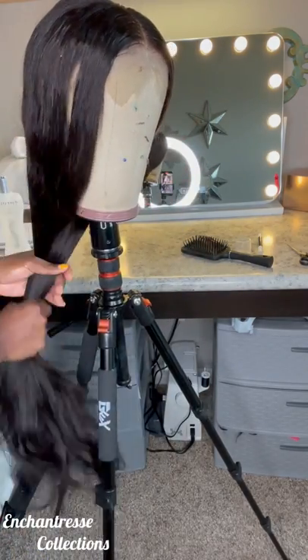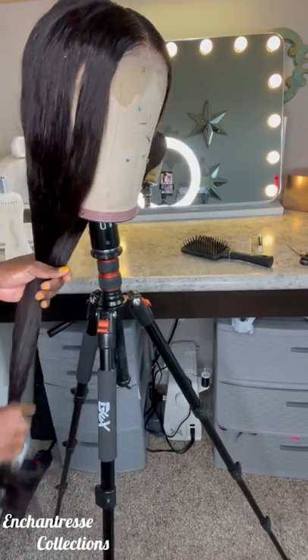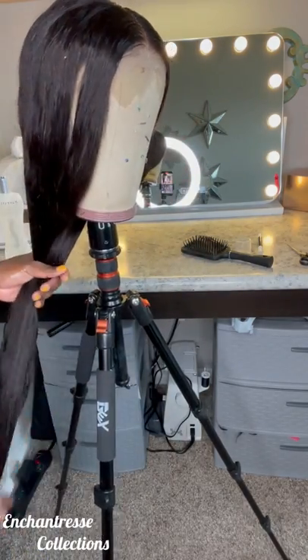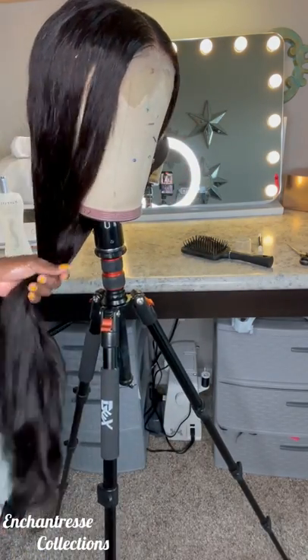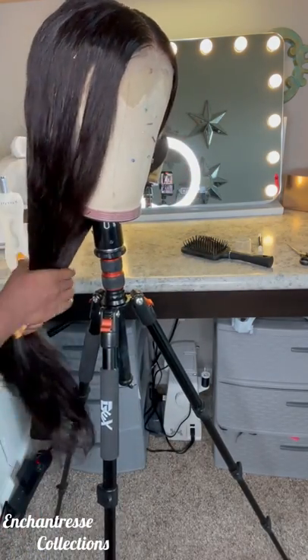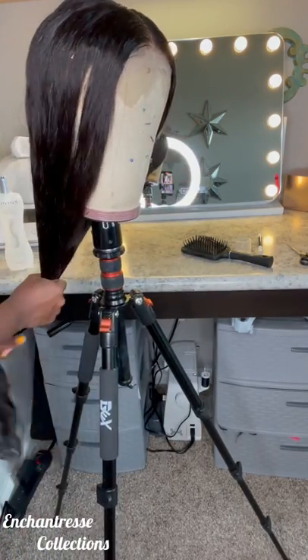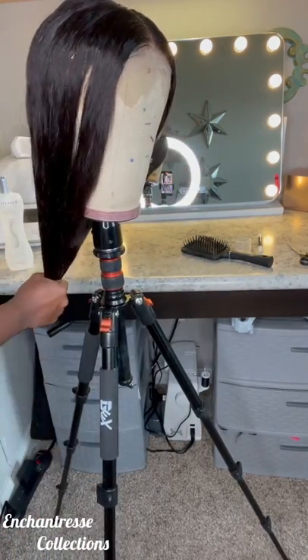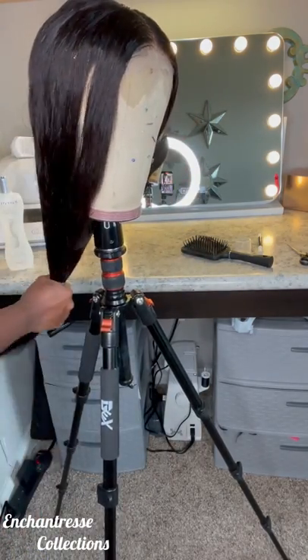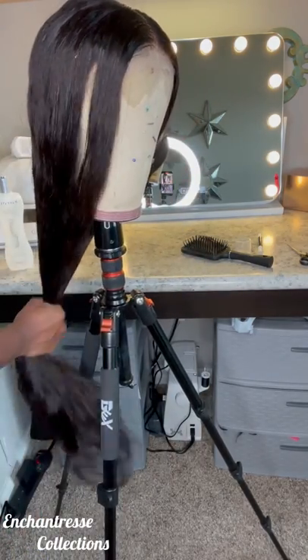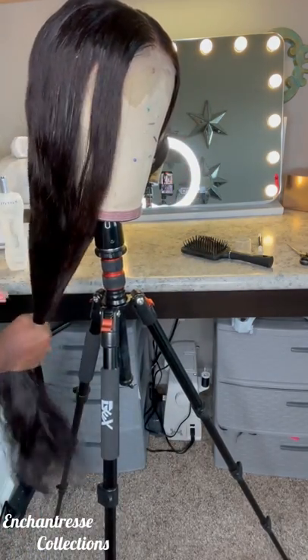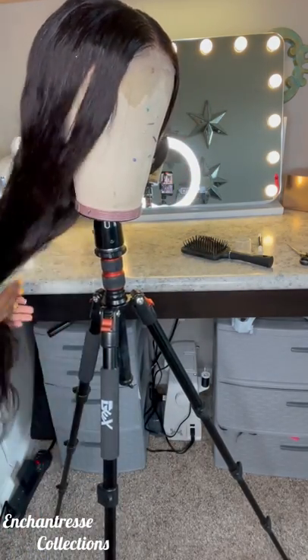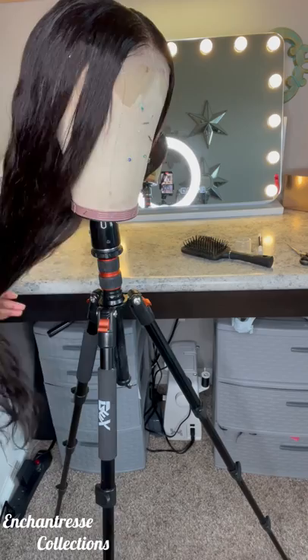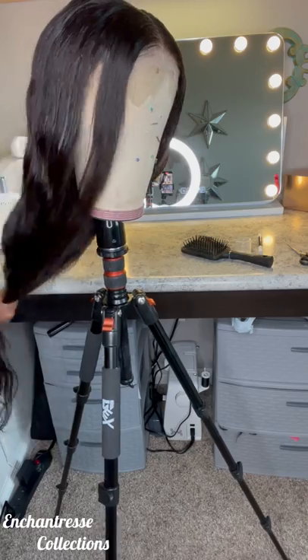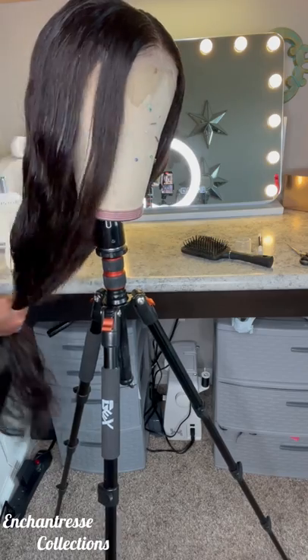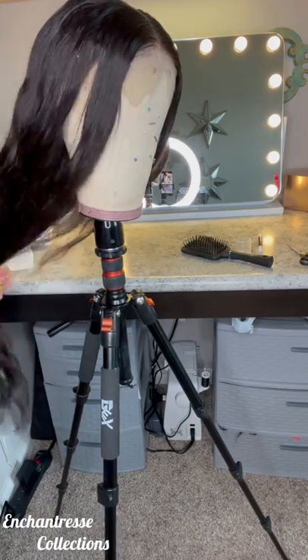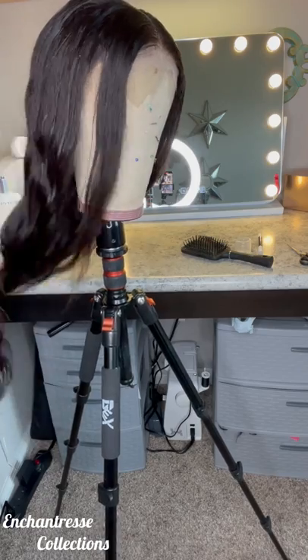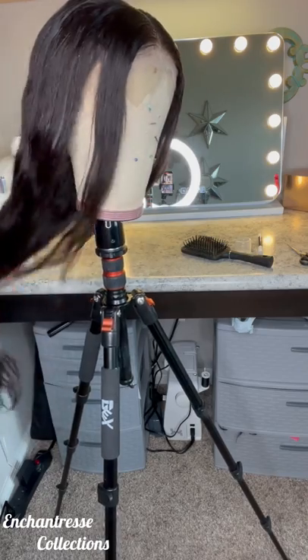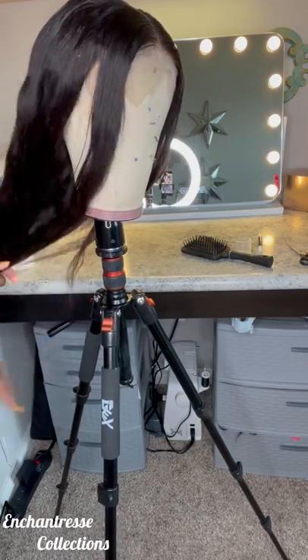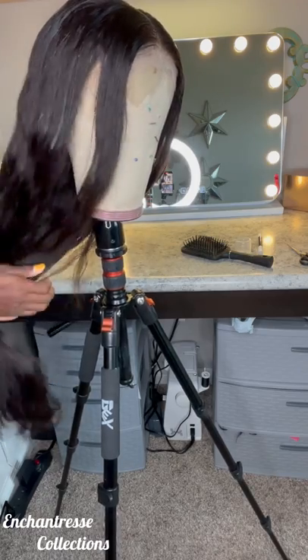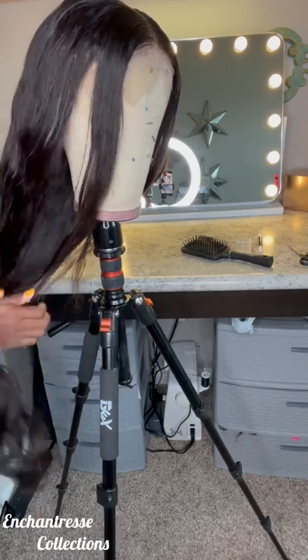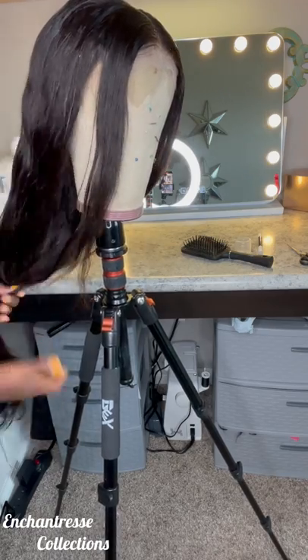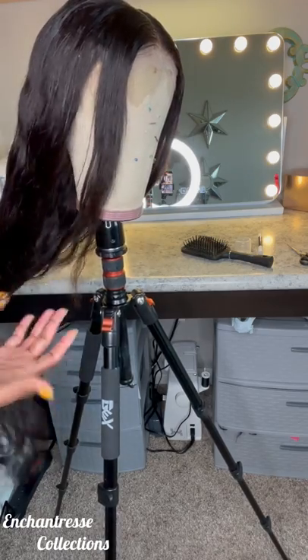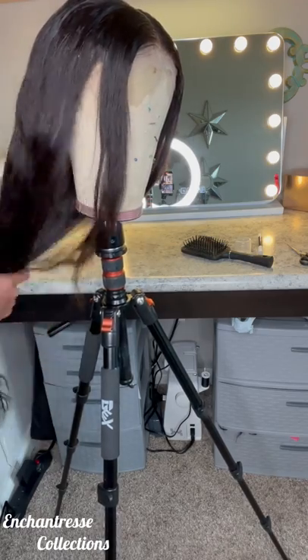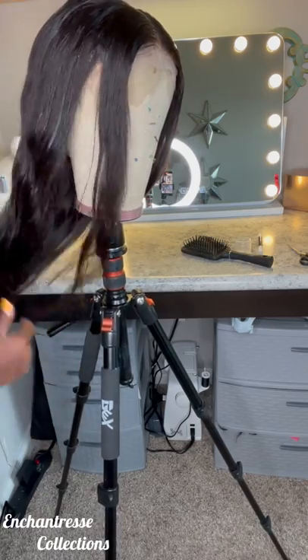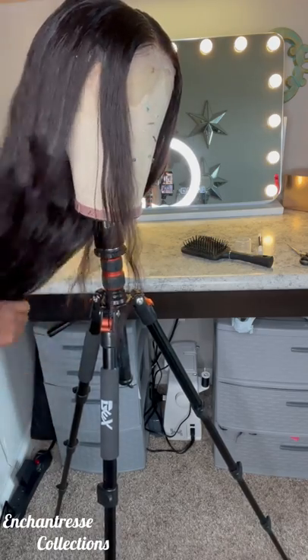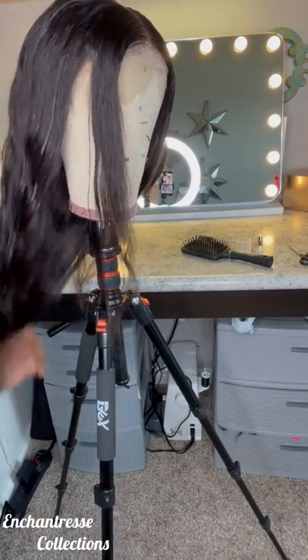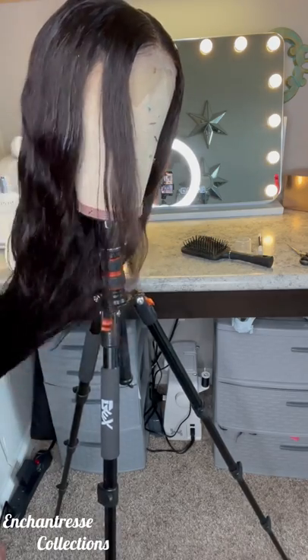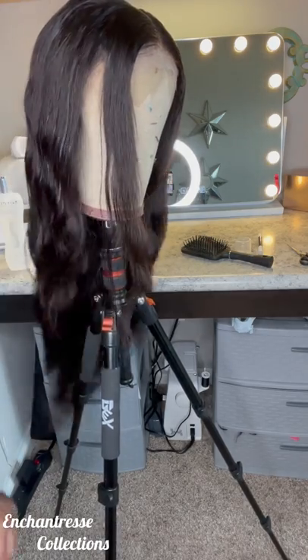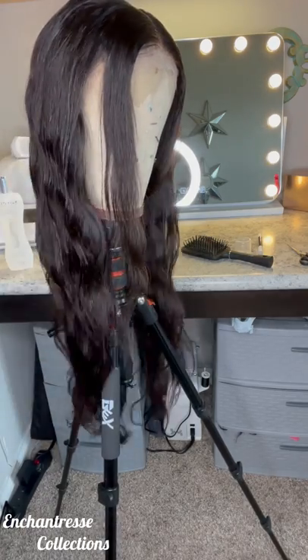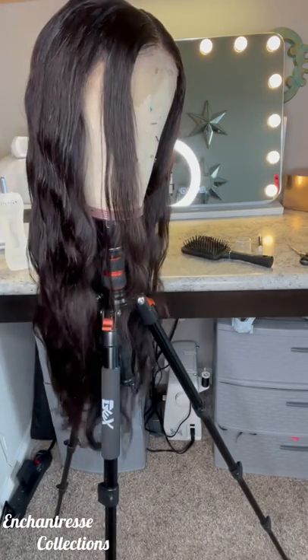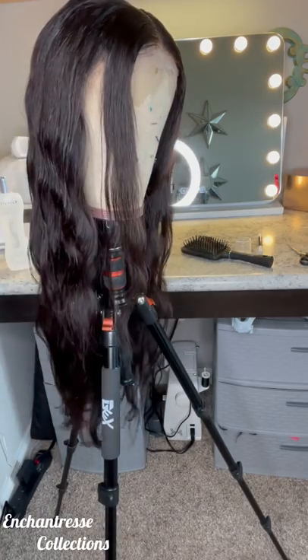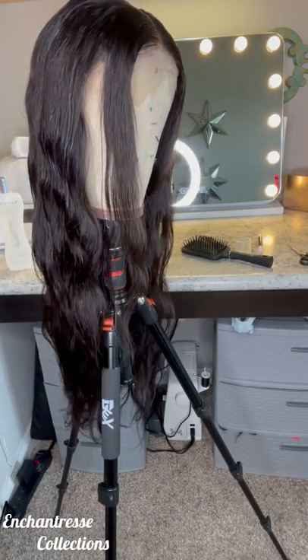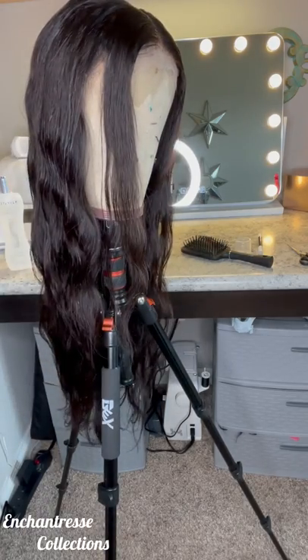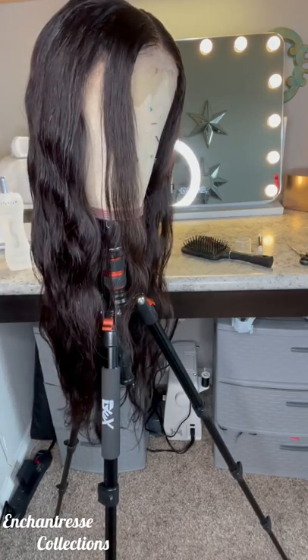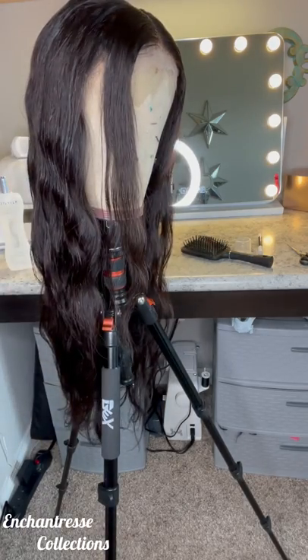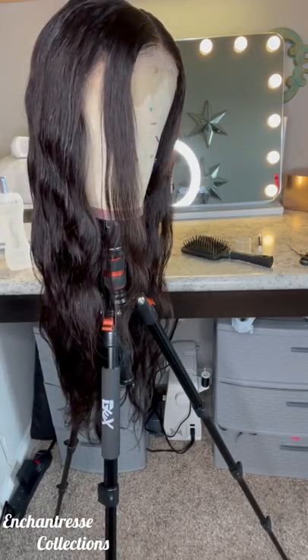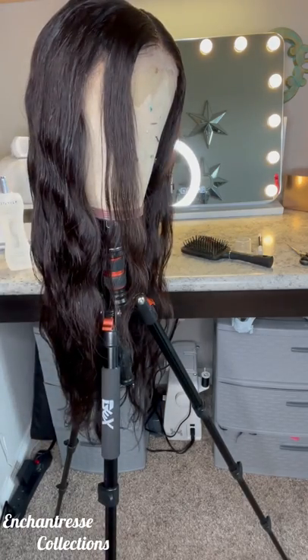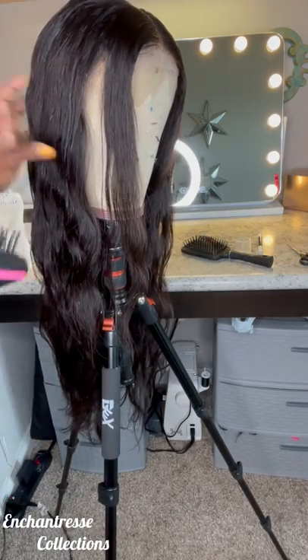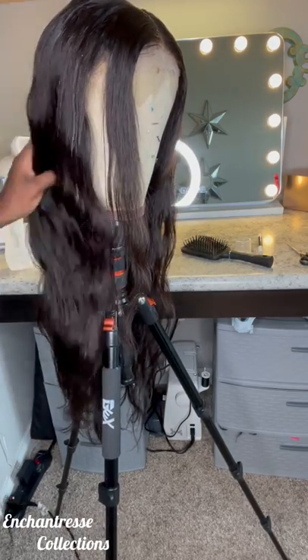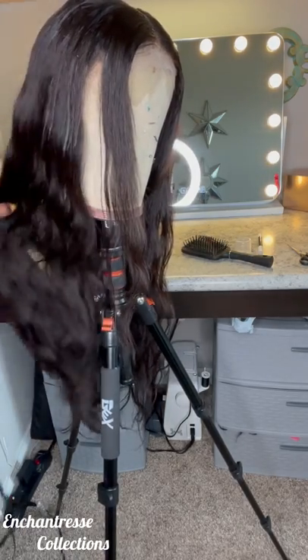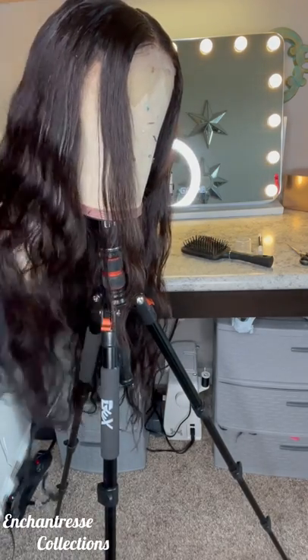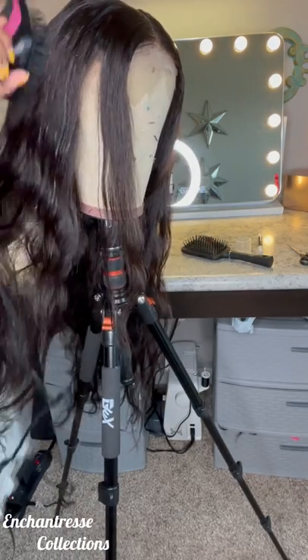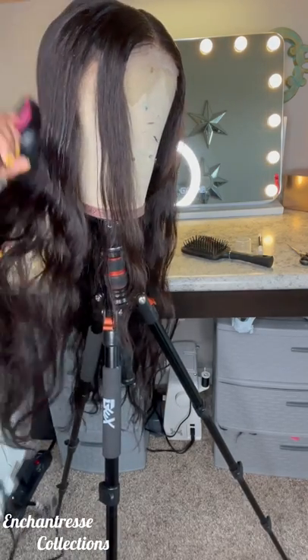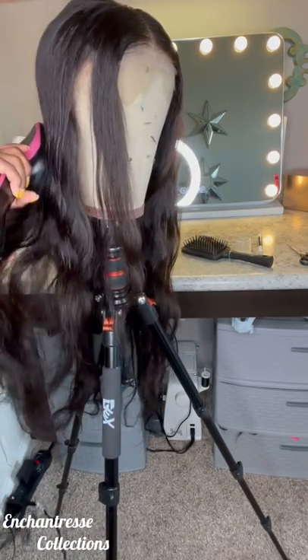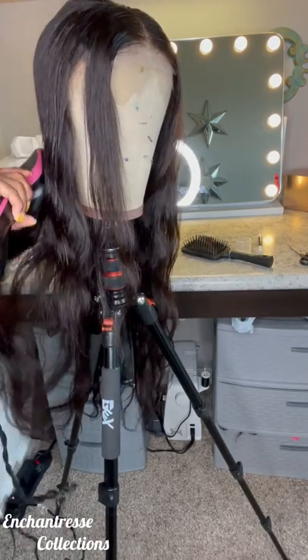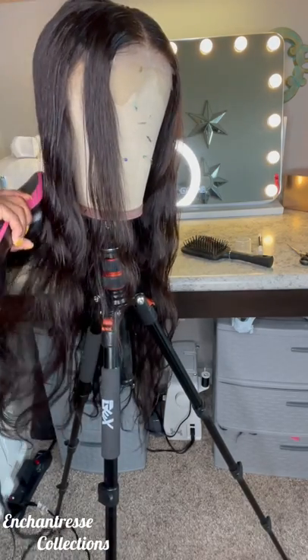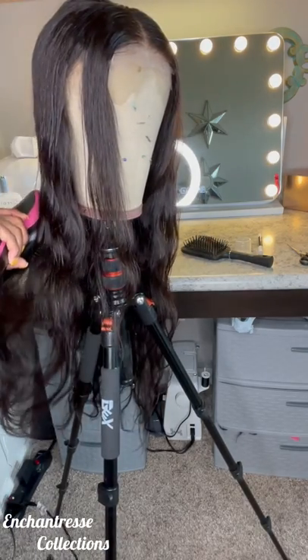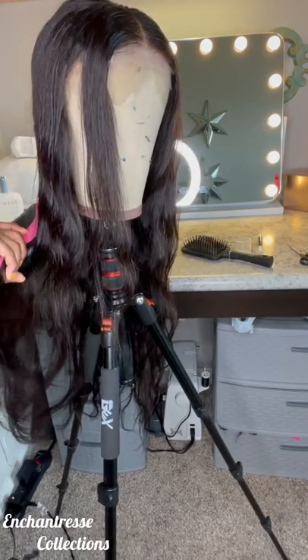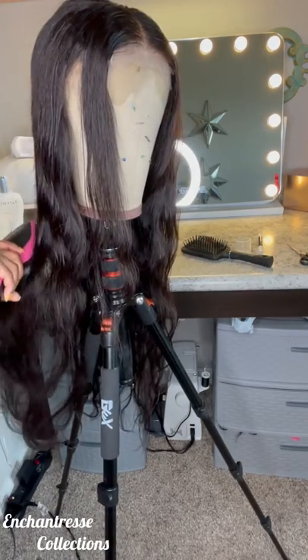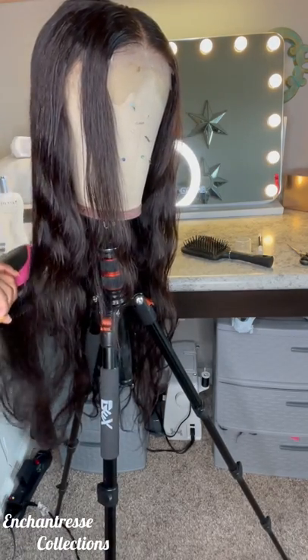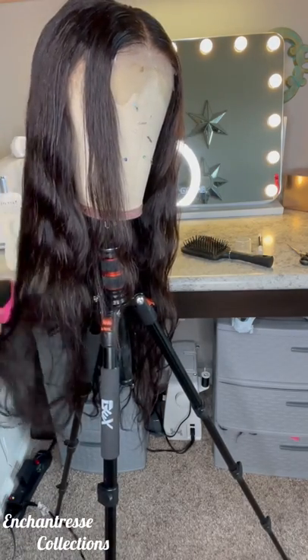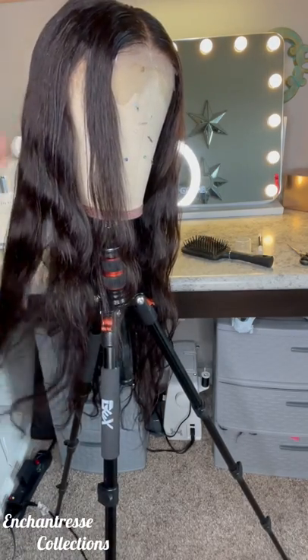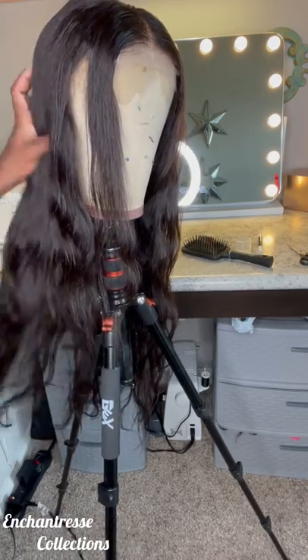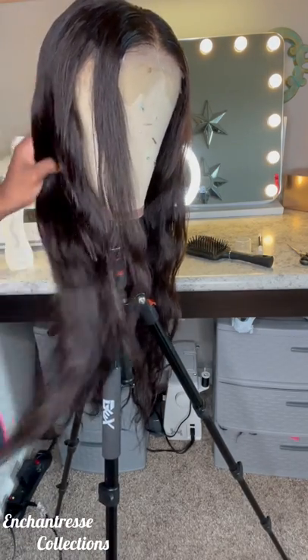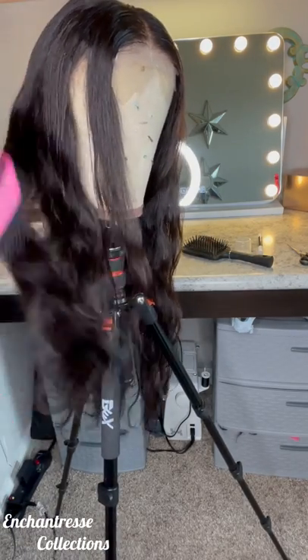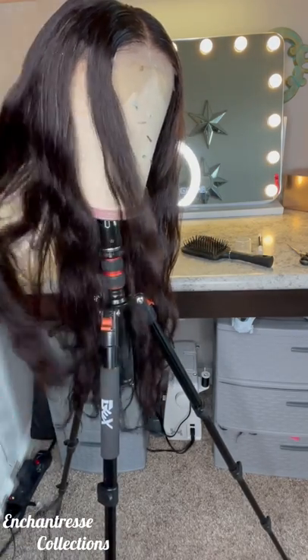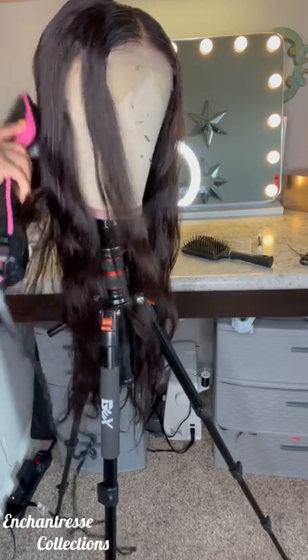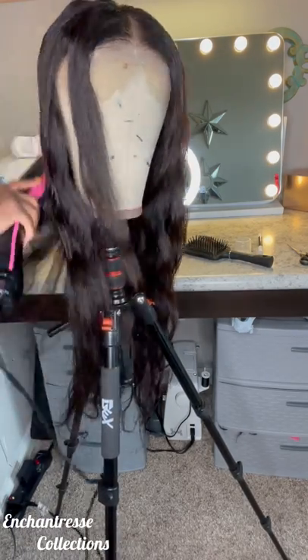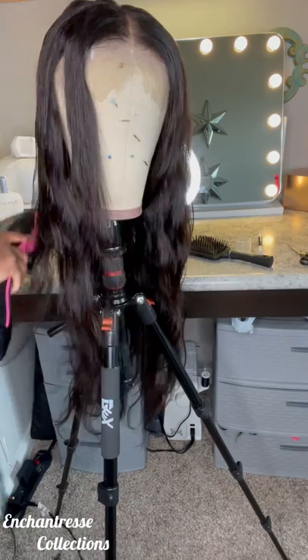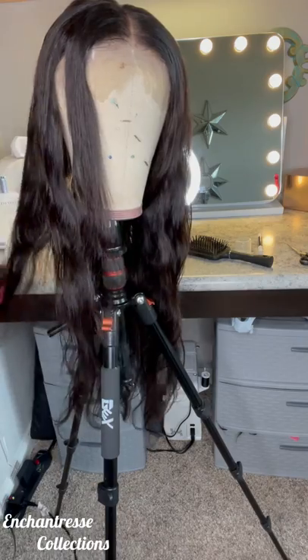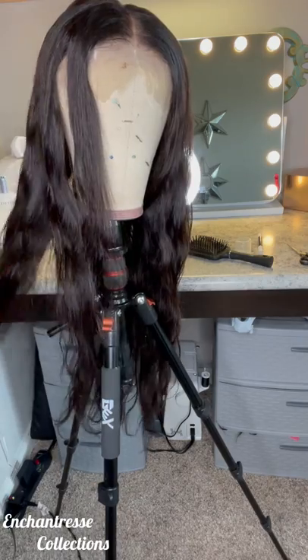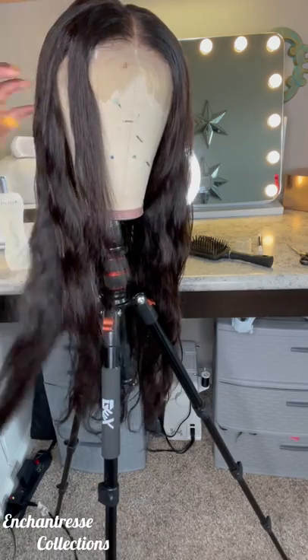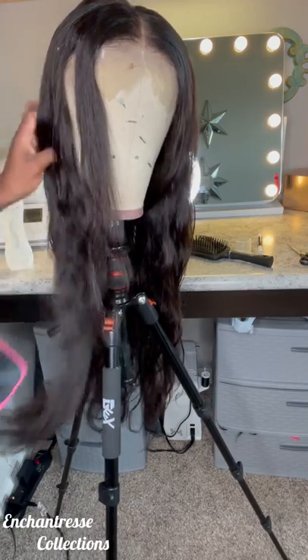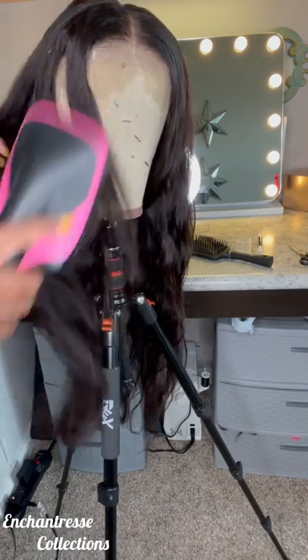I only did it with closures. Frontals can go wherever the sun don't shine. Okay, that's all I got to say.